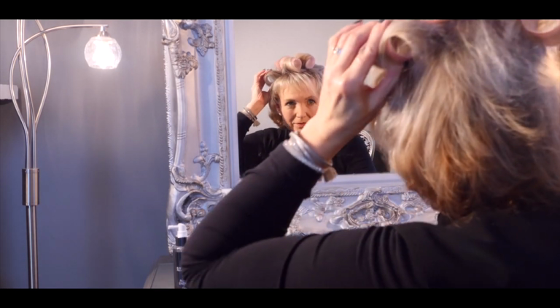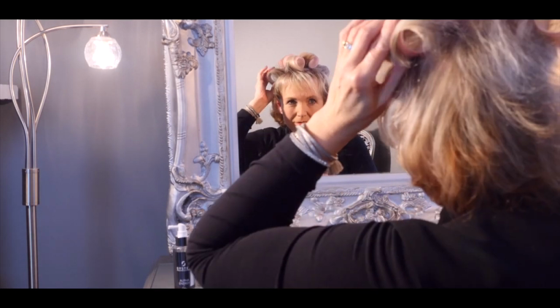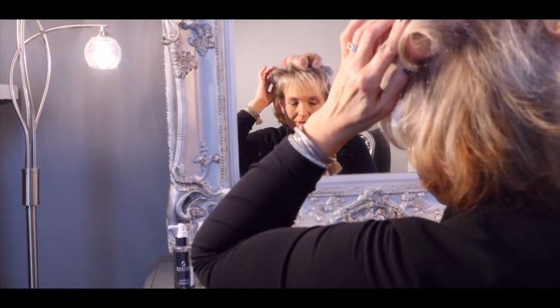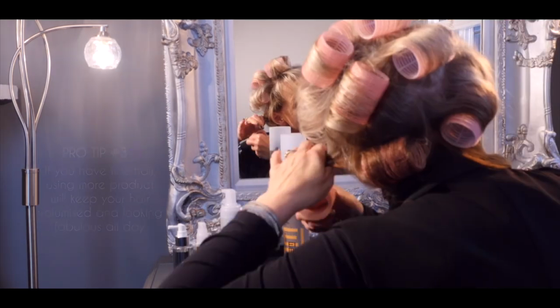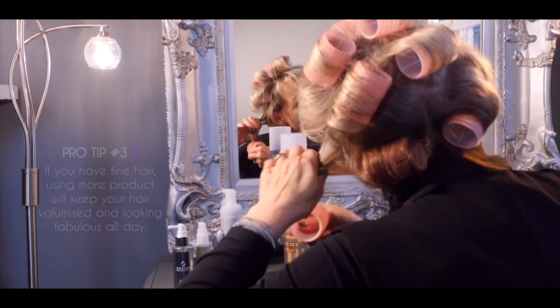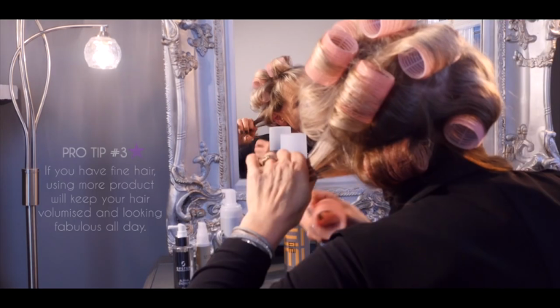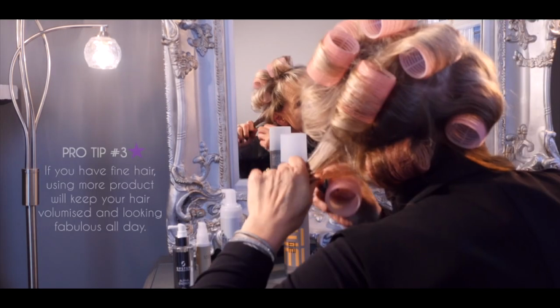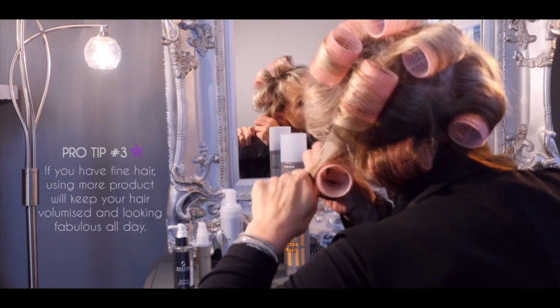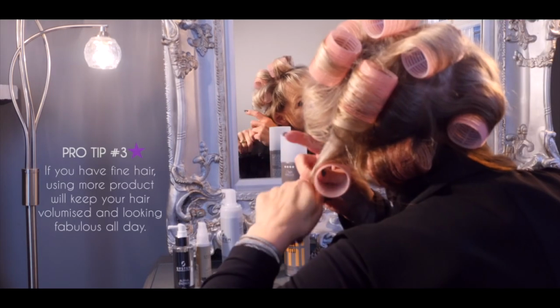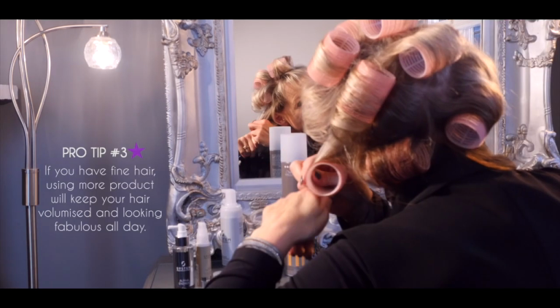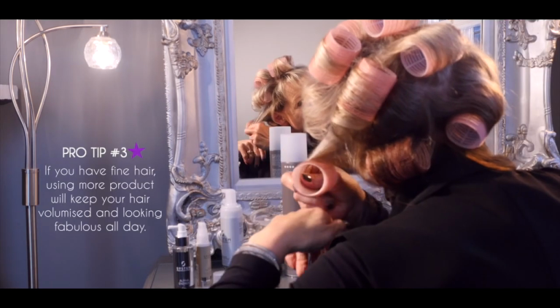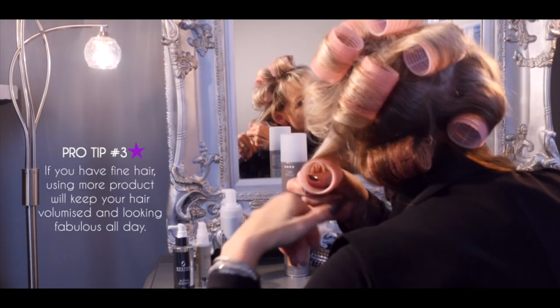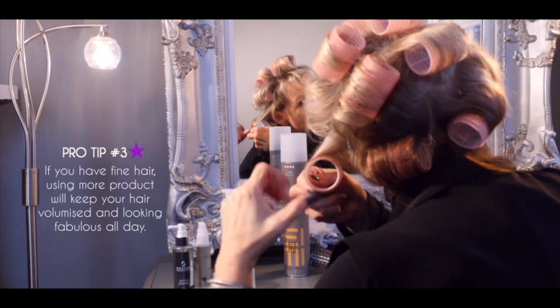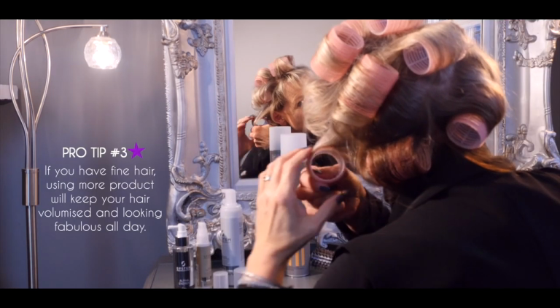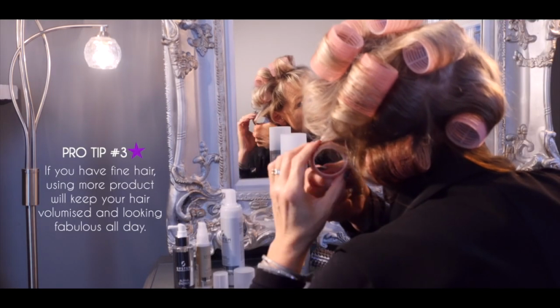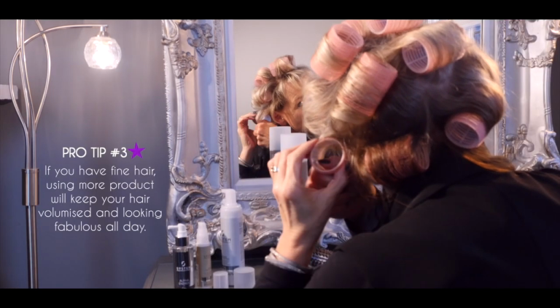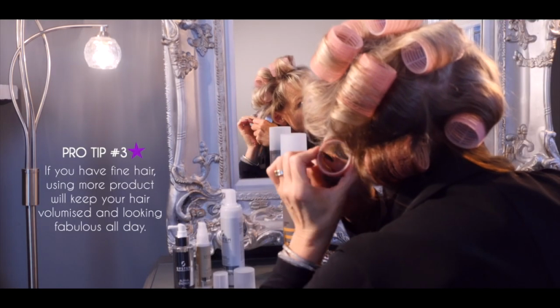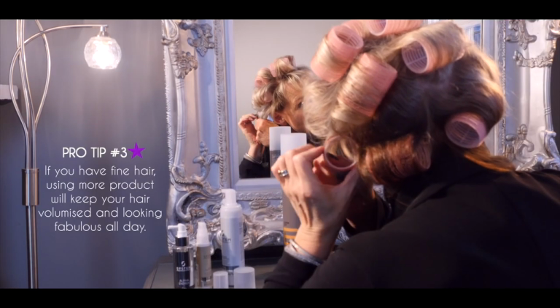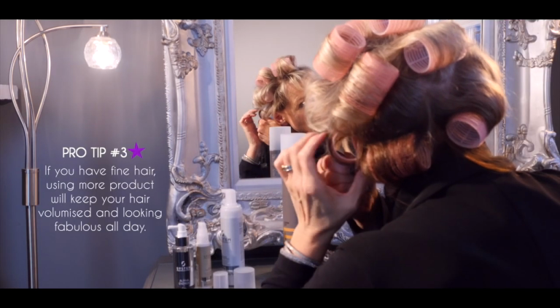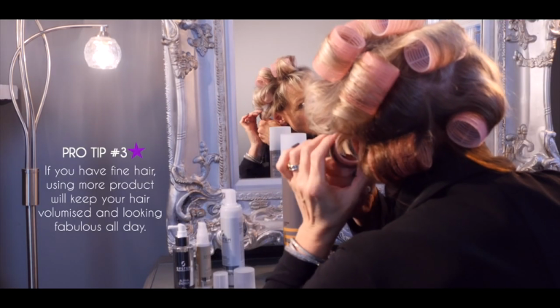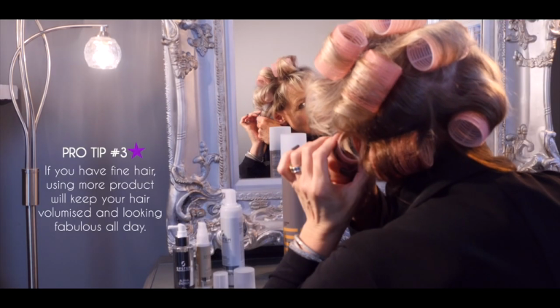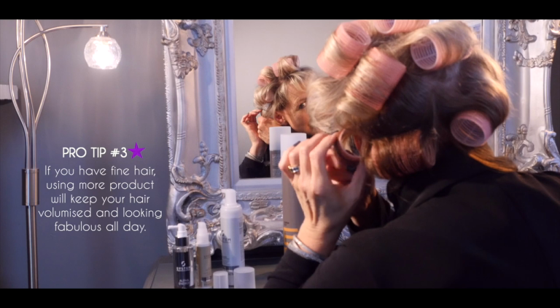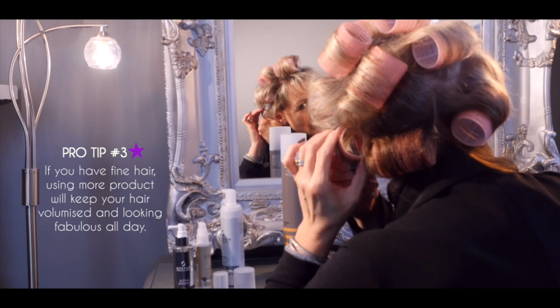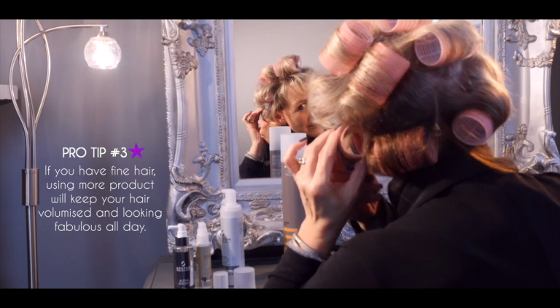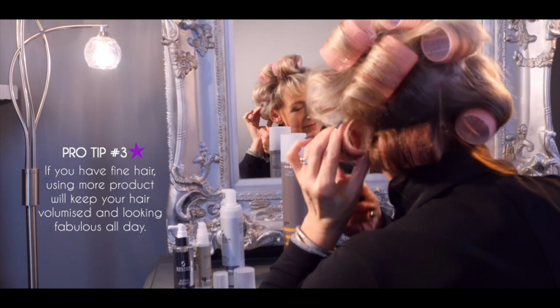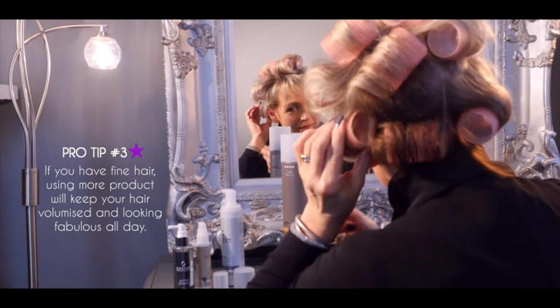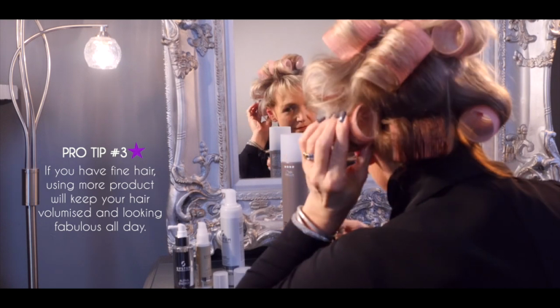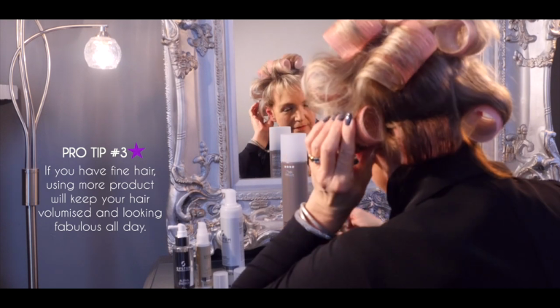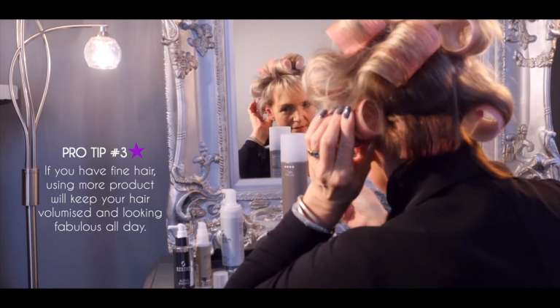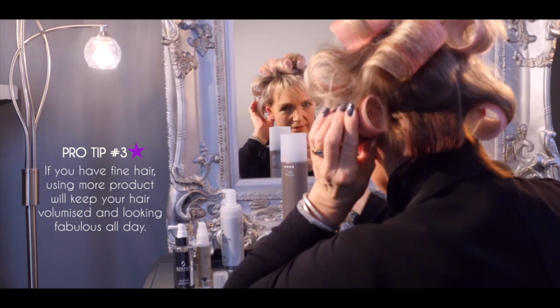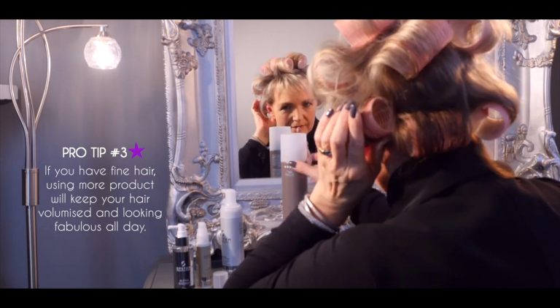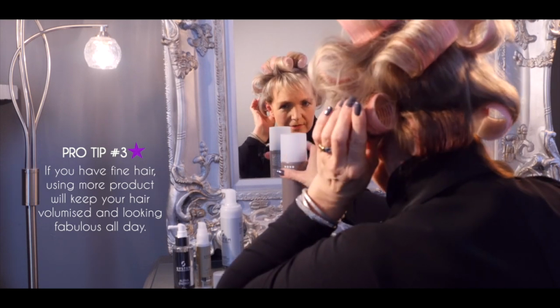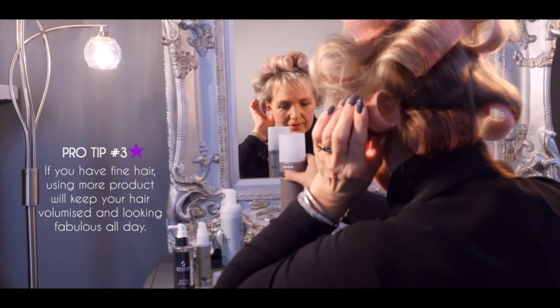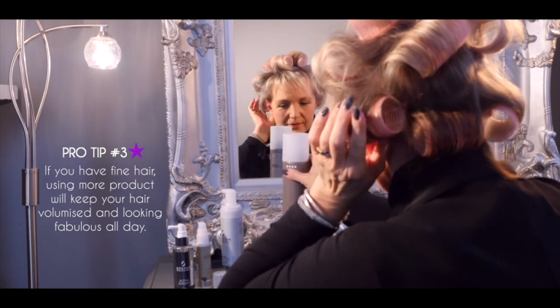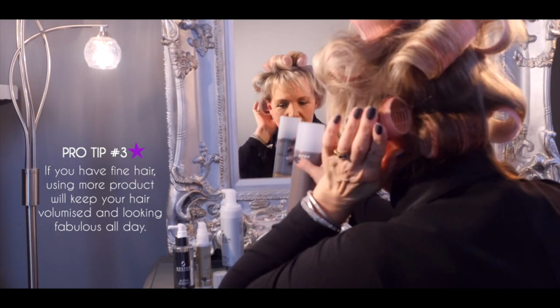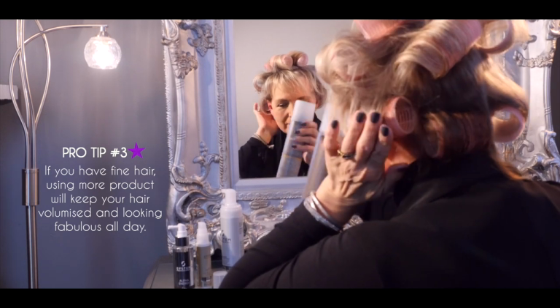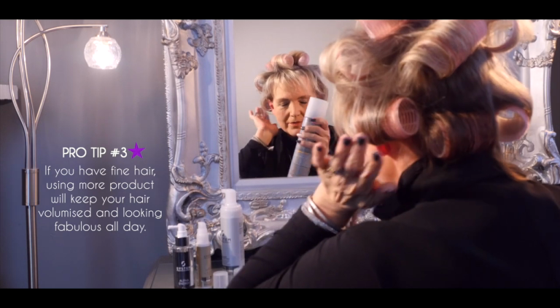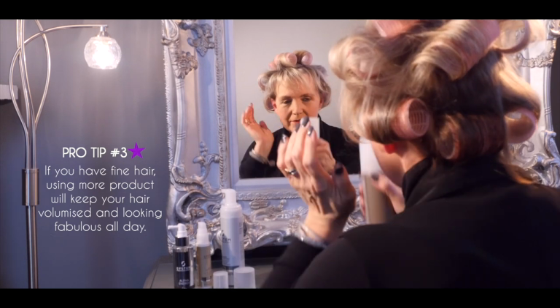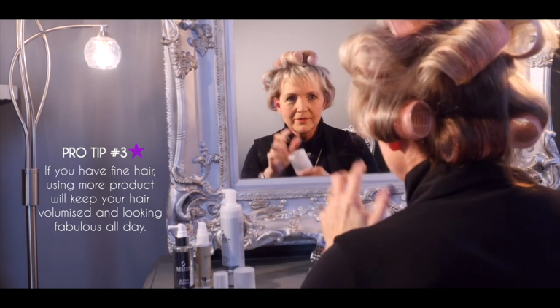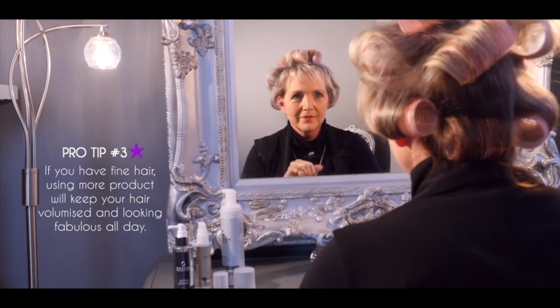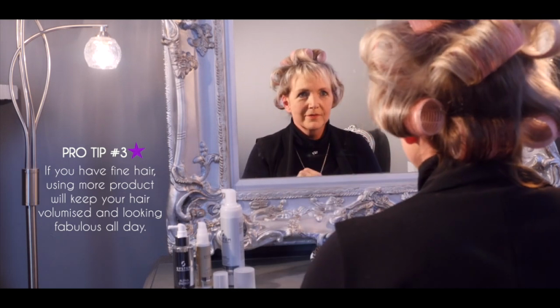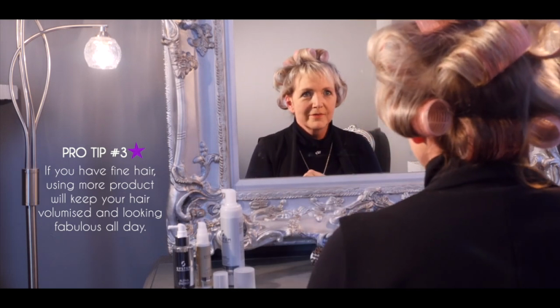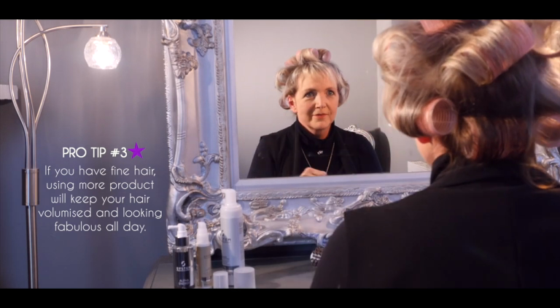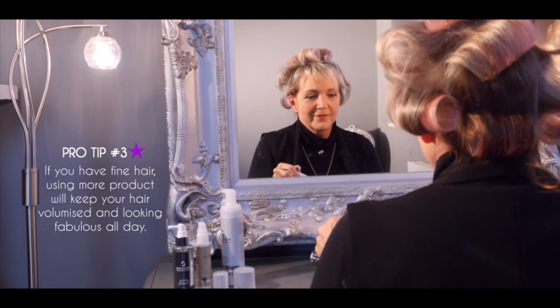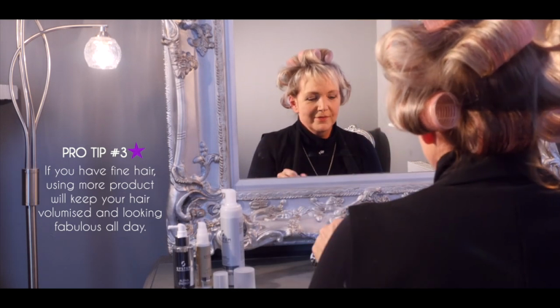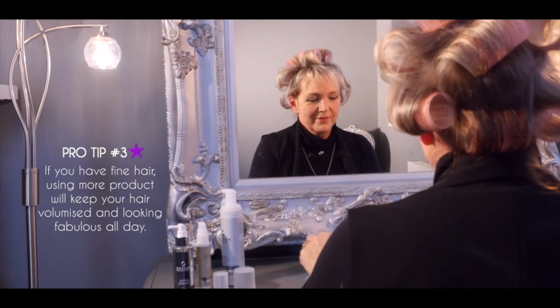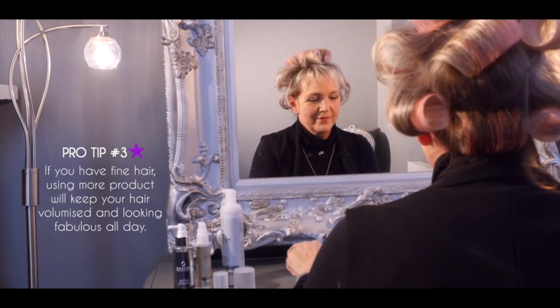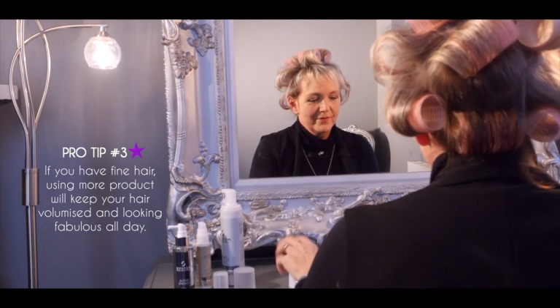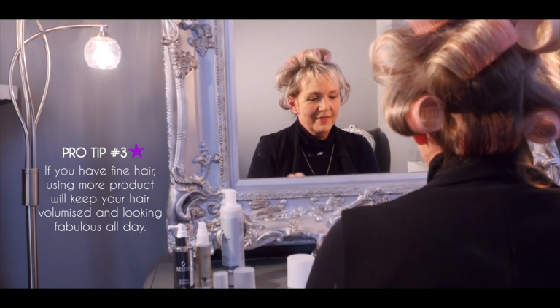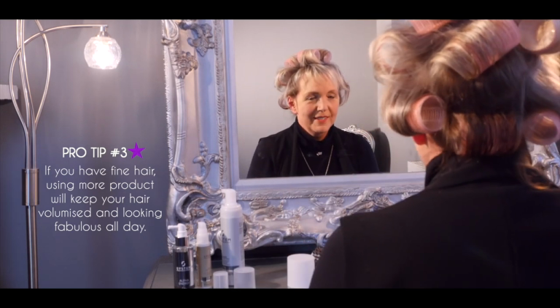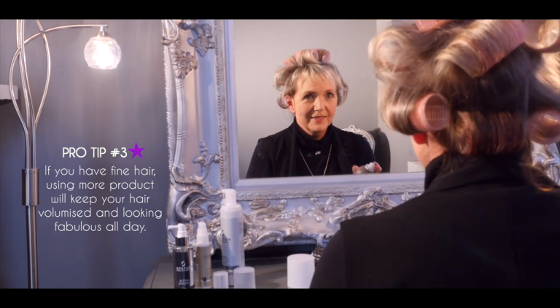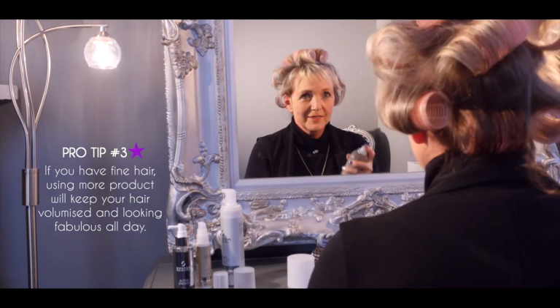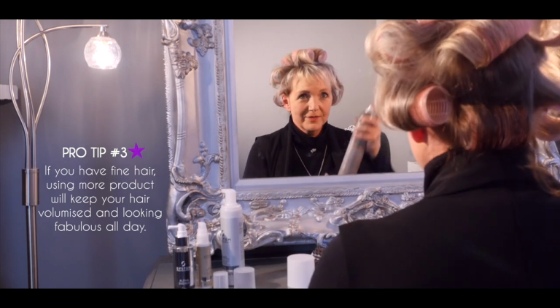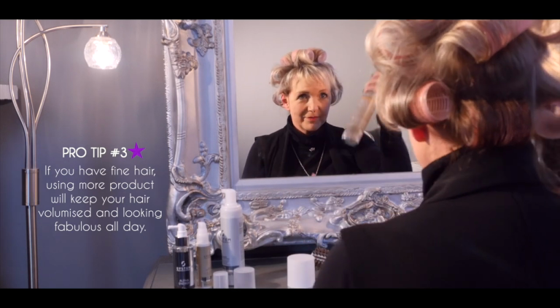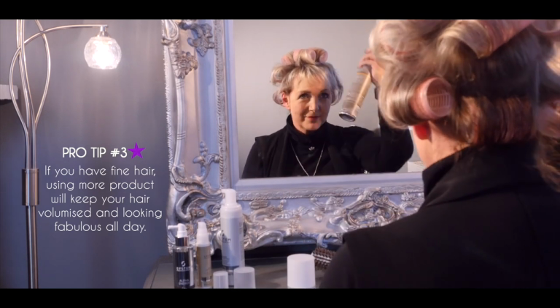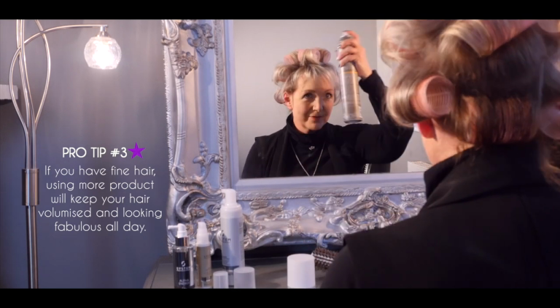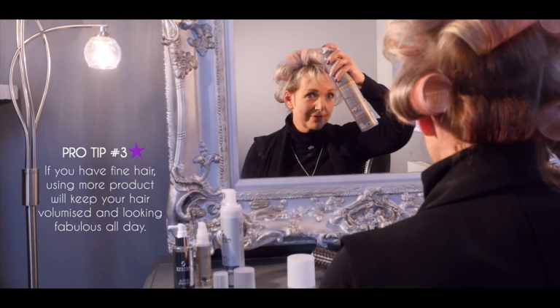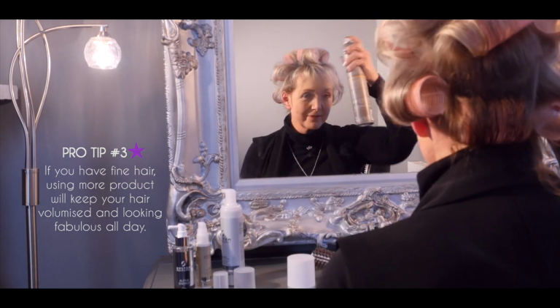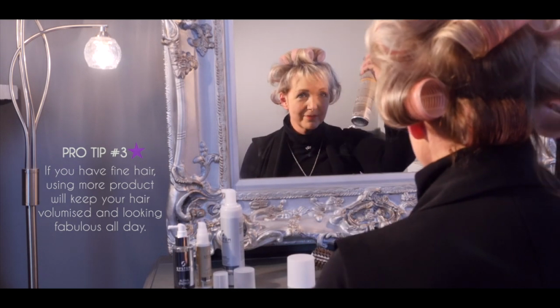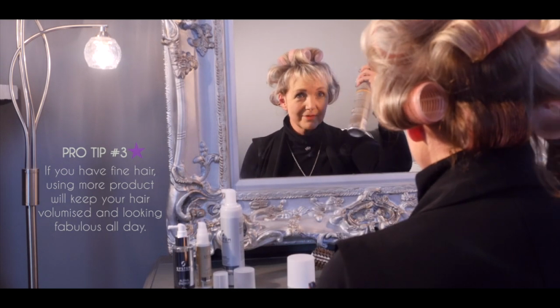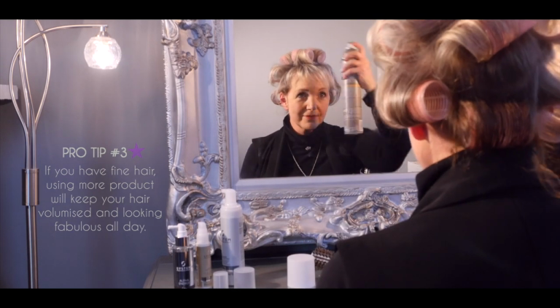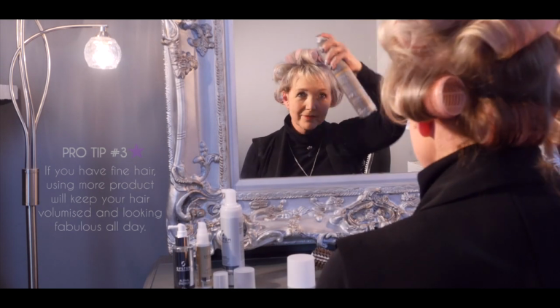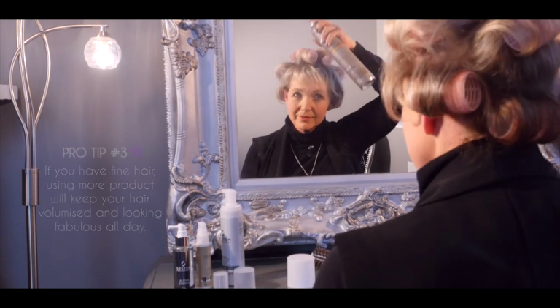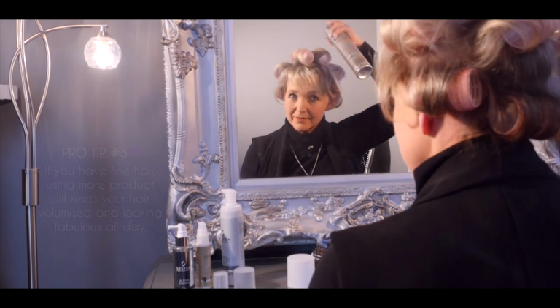Pro tip number three: if you have fine hair, using a larger amount of product will keep your hair volumised and looking fabulous all day.